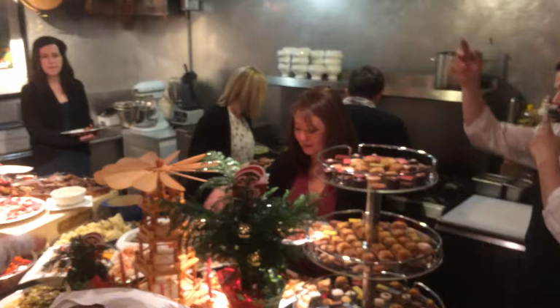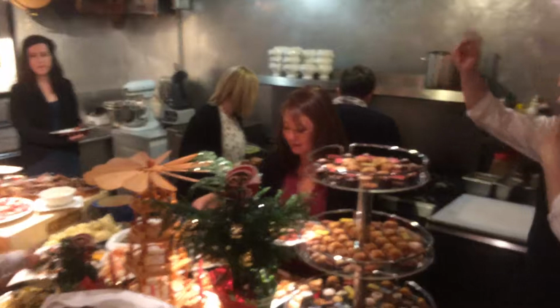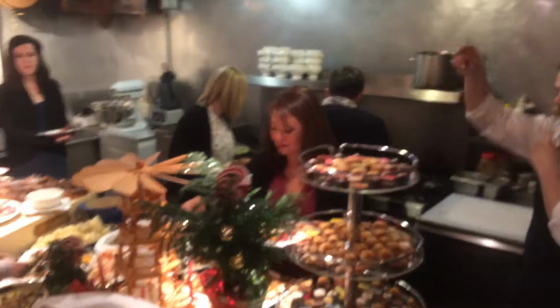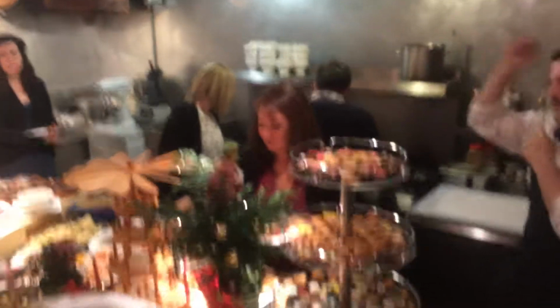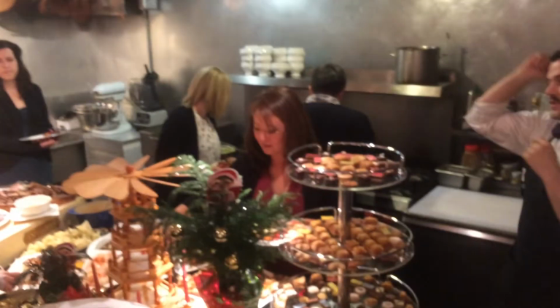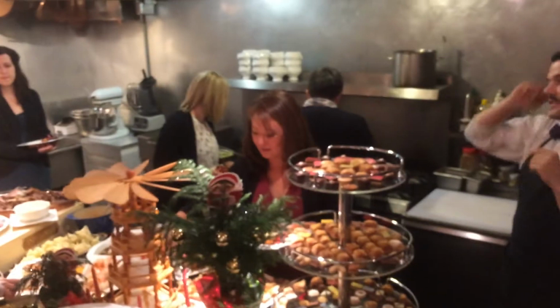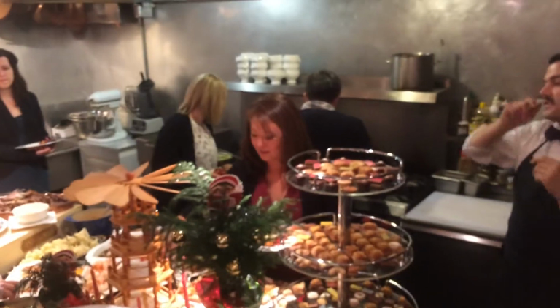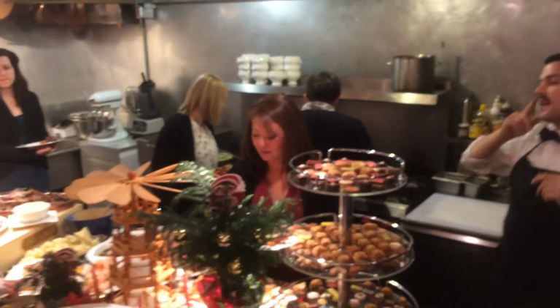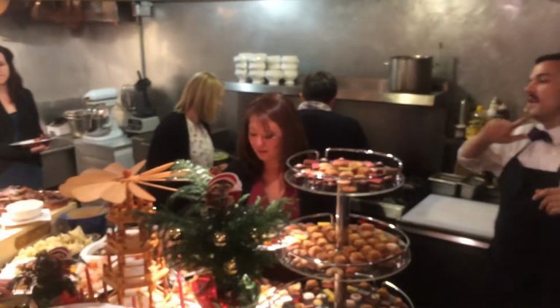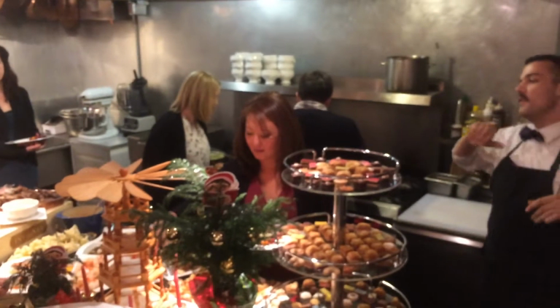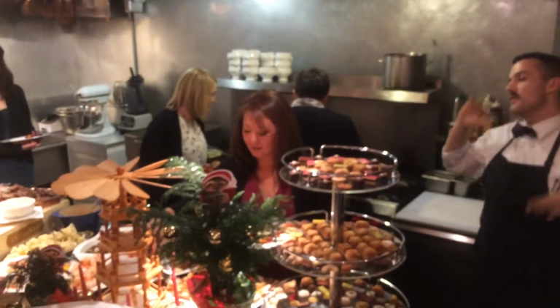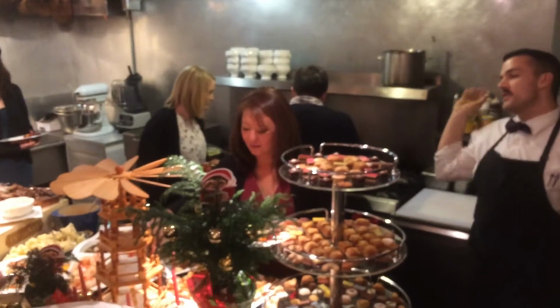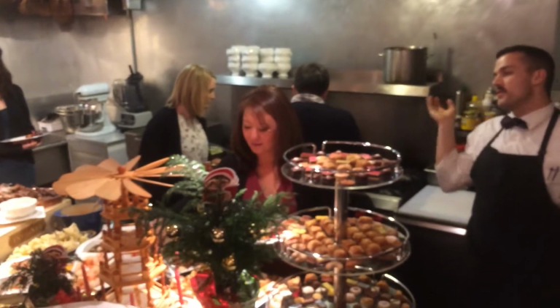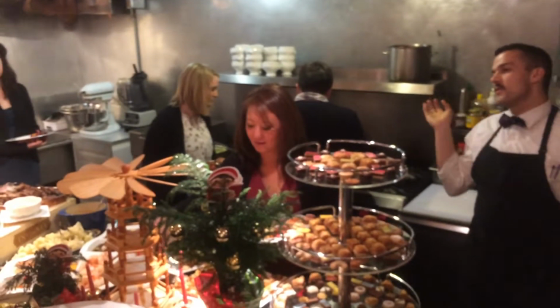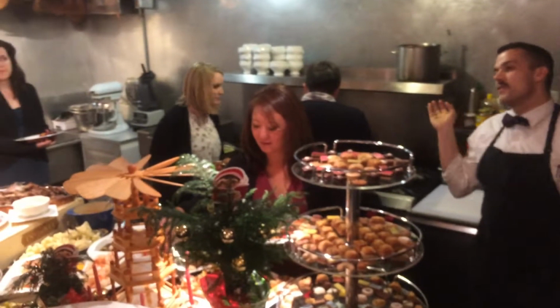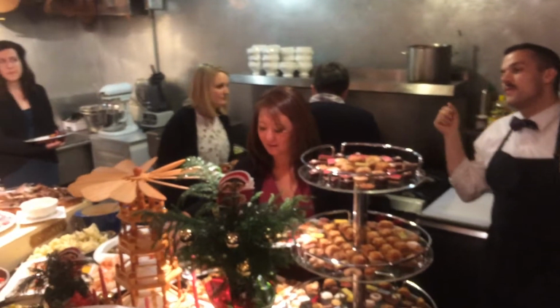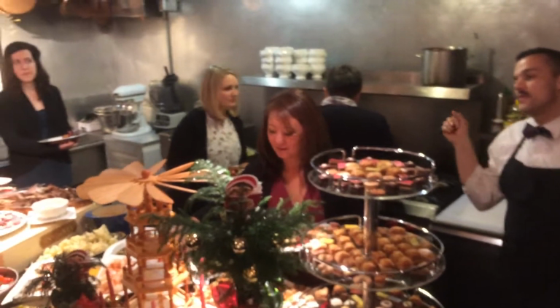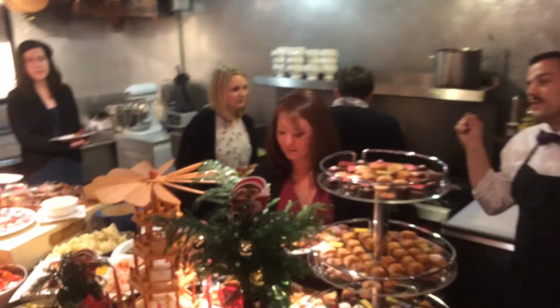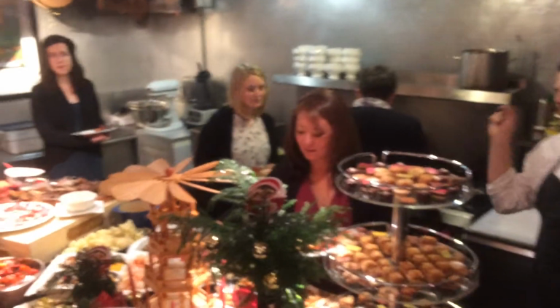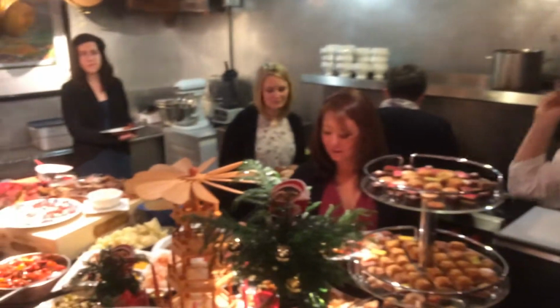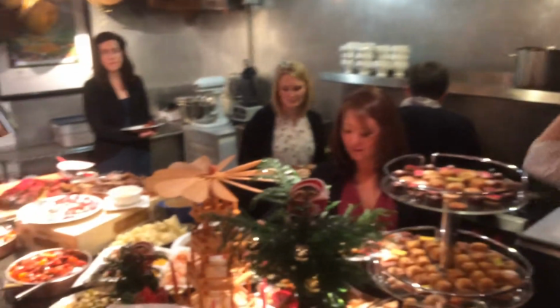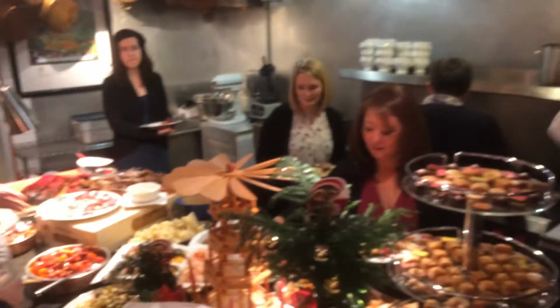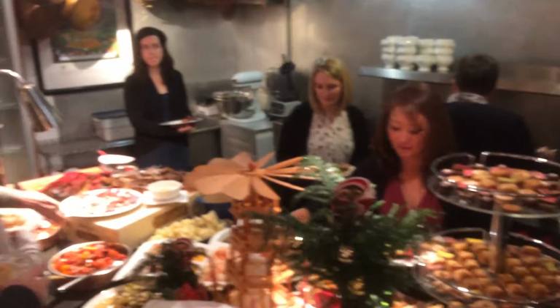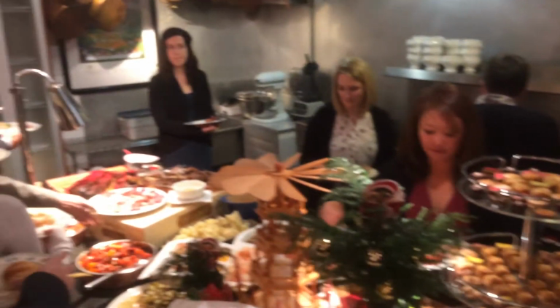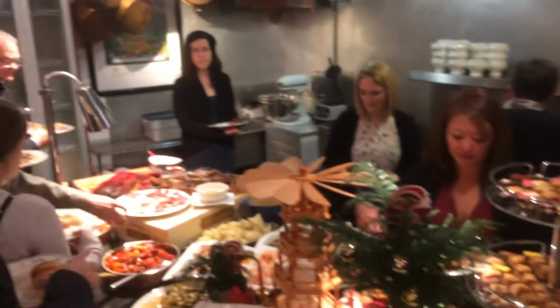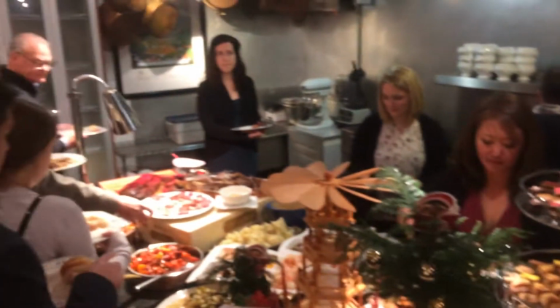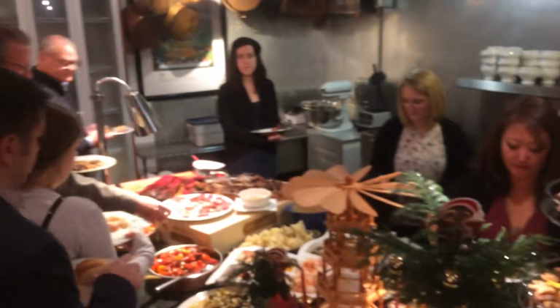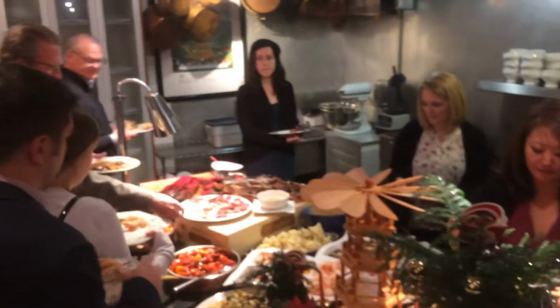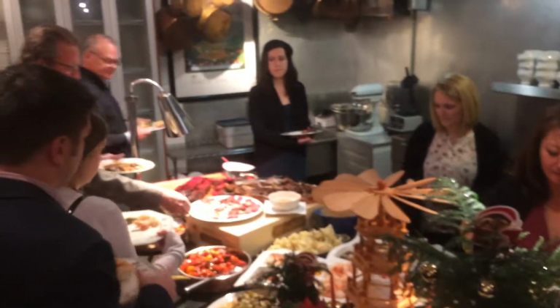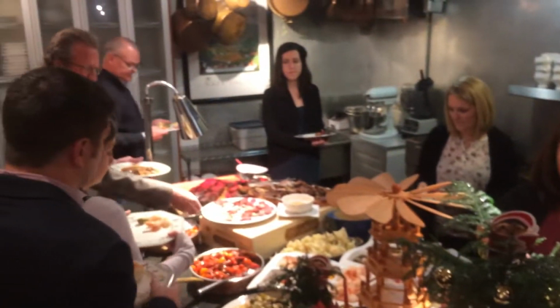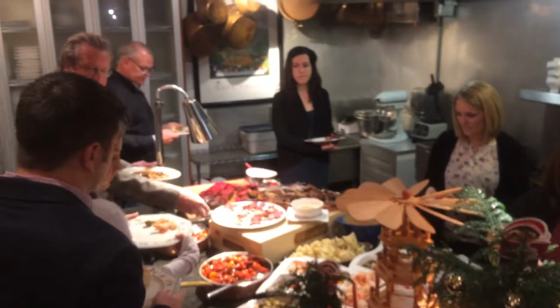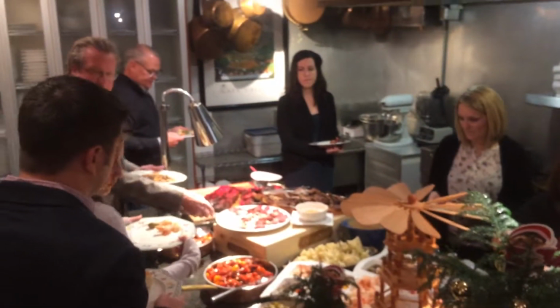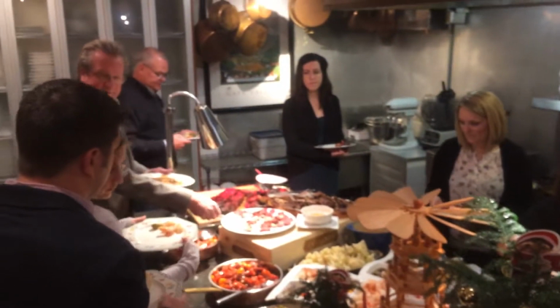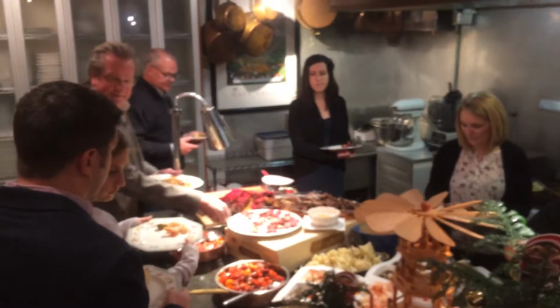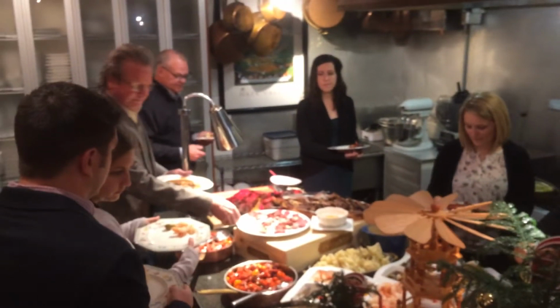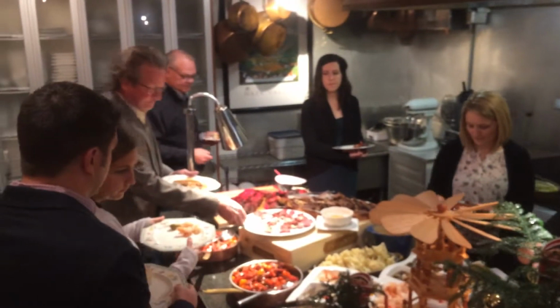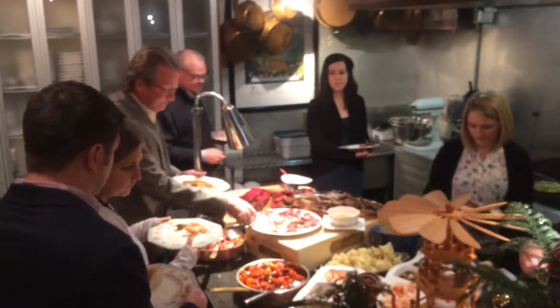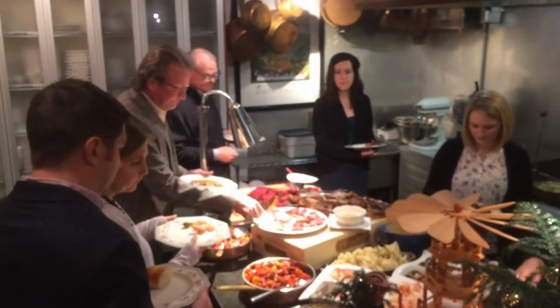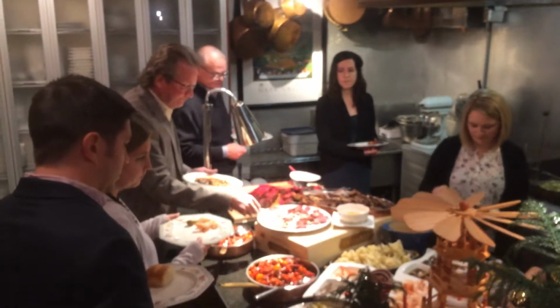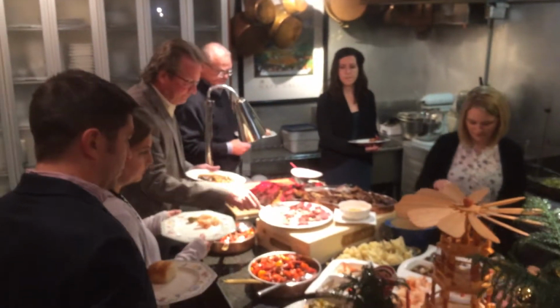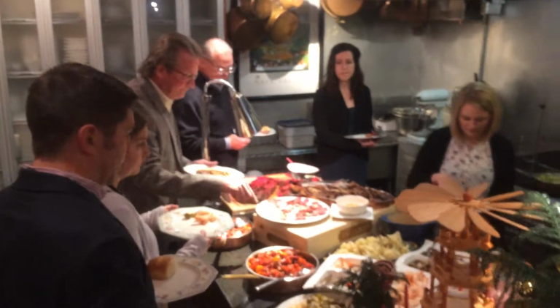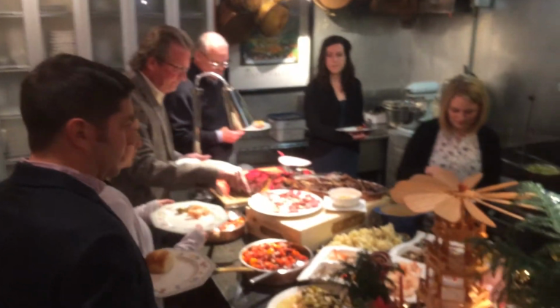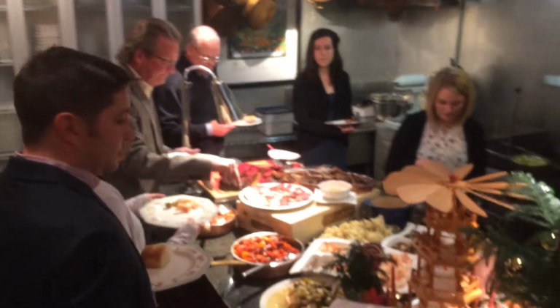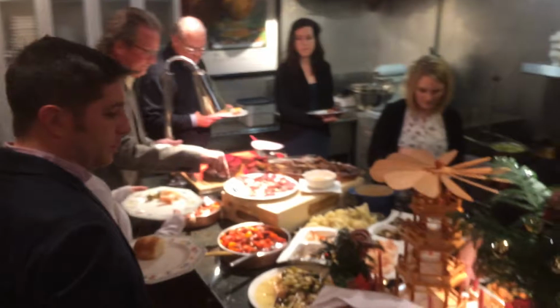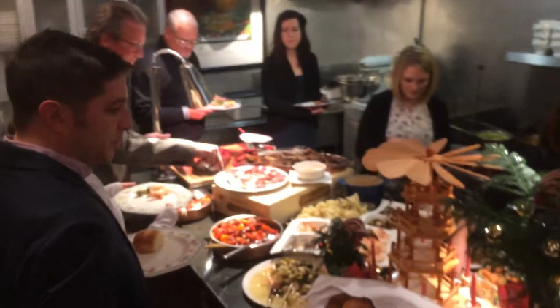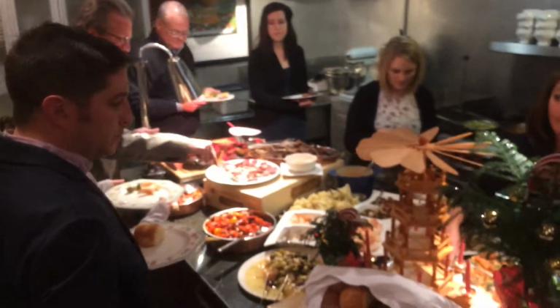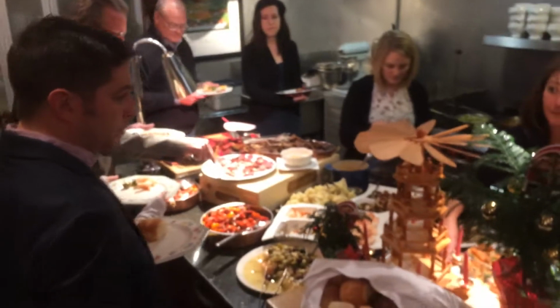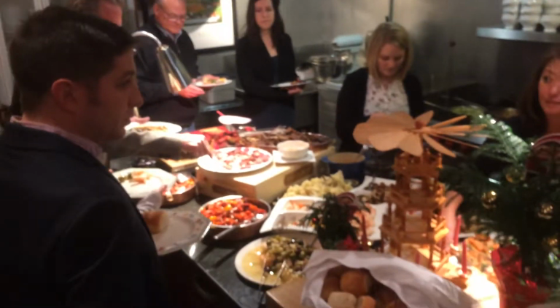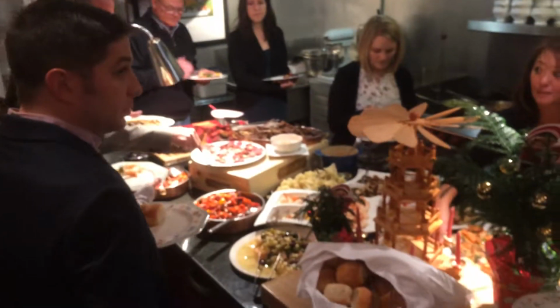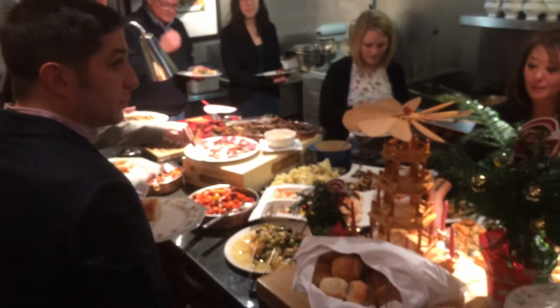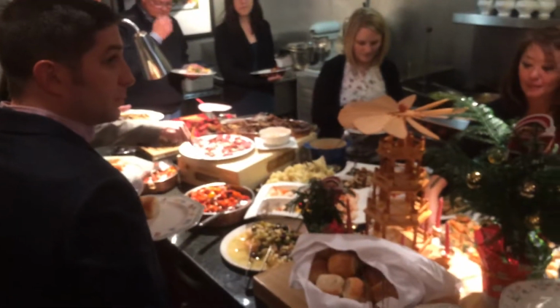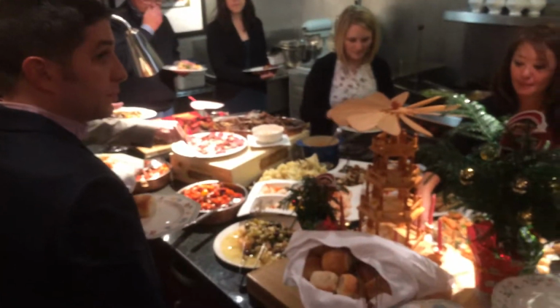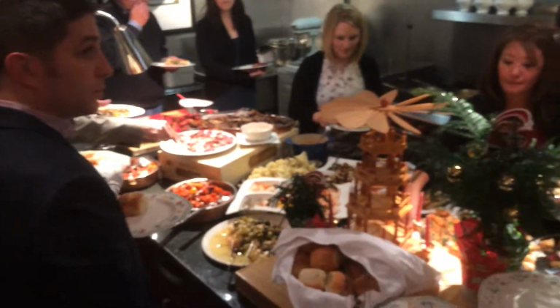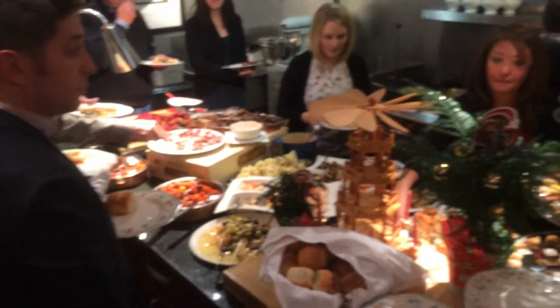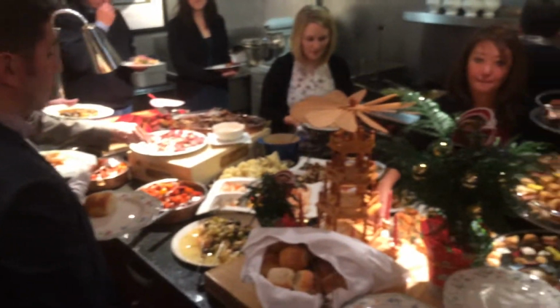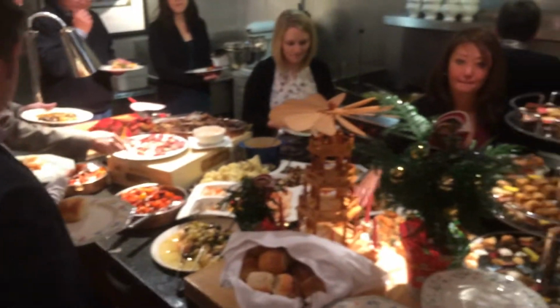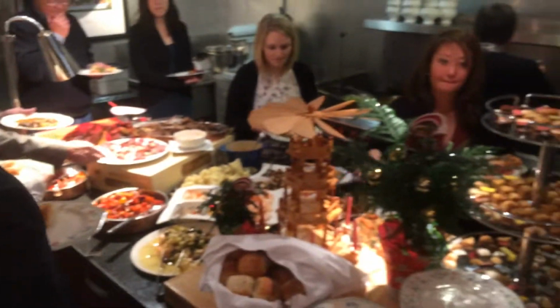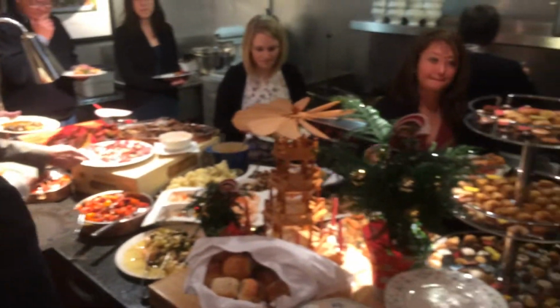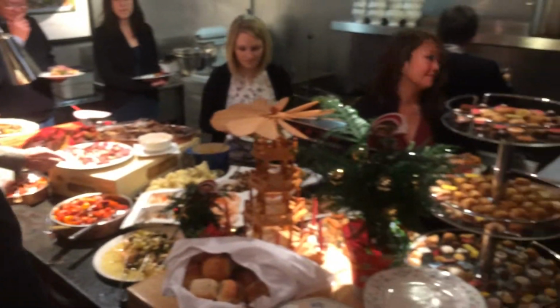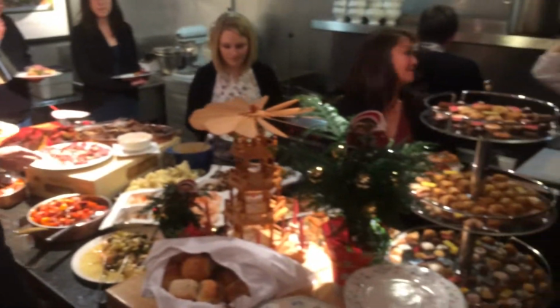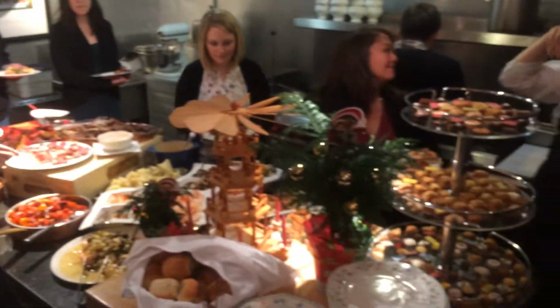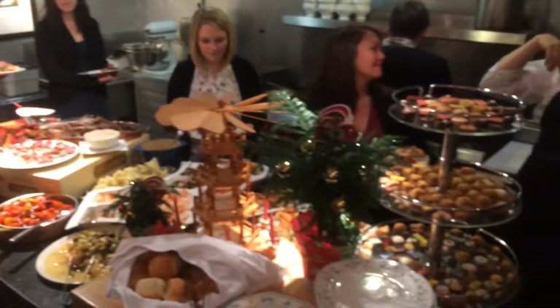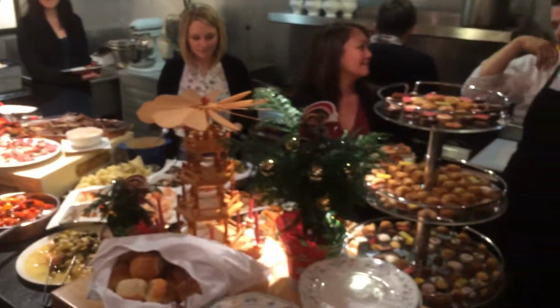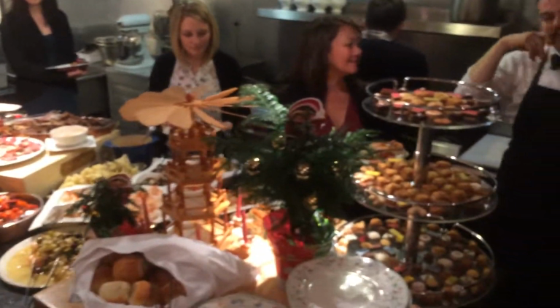We have an aubergine salad, which is going to be julienne green apples, cucumber, heirloom tomatoes that are tossed in a honey vinaigrette.